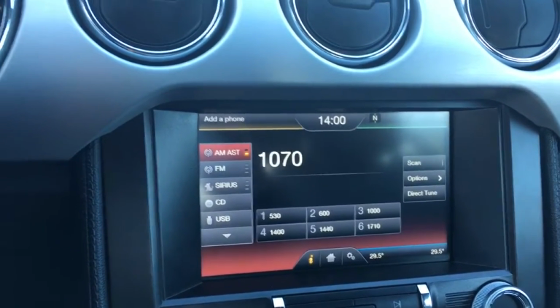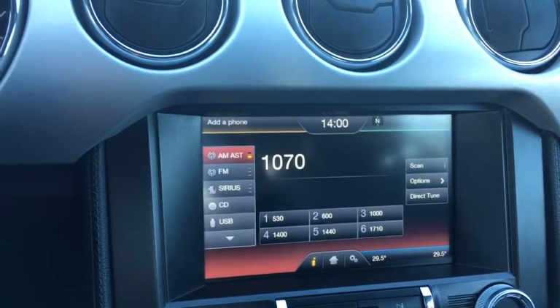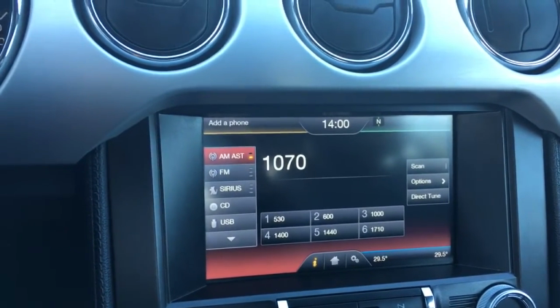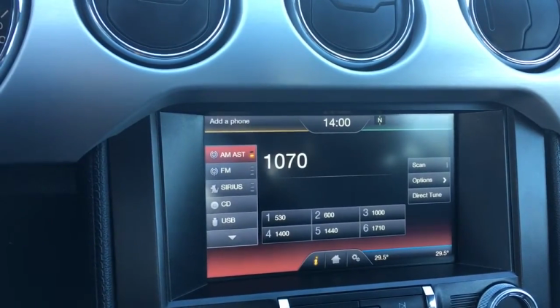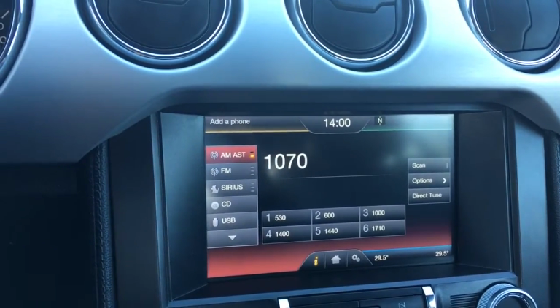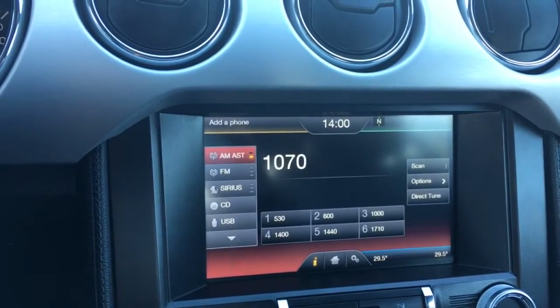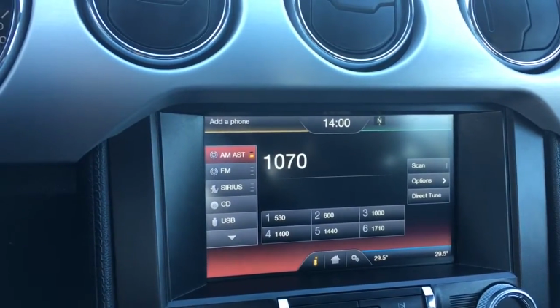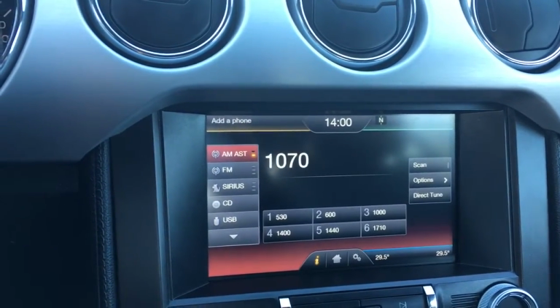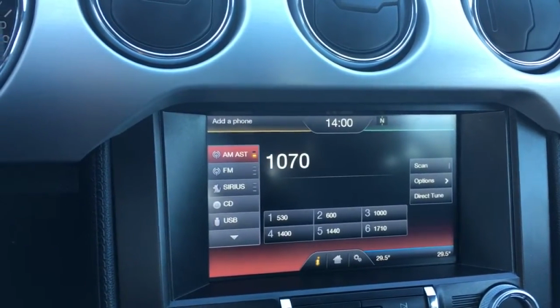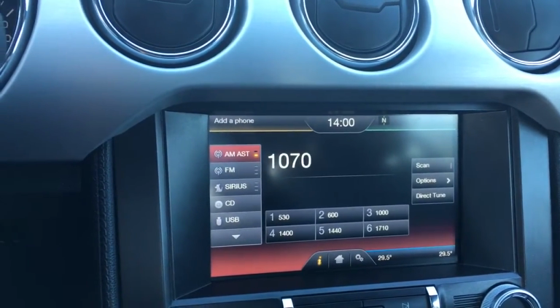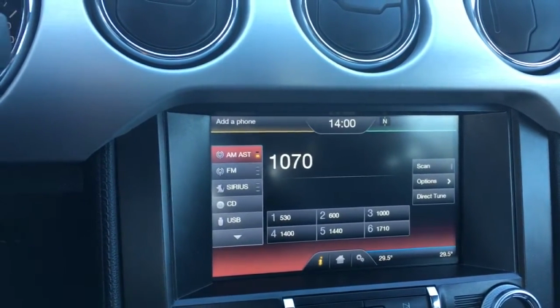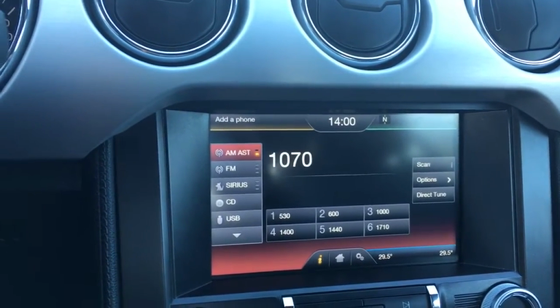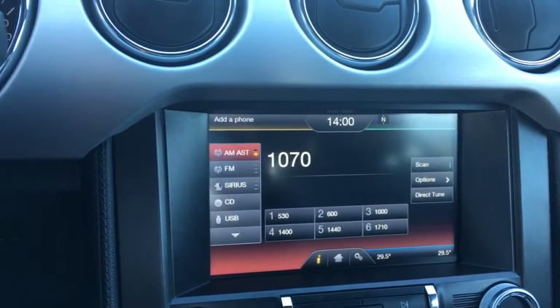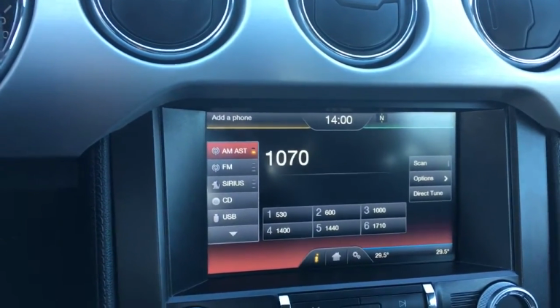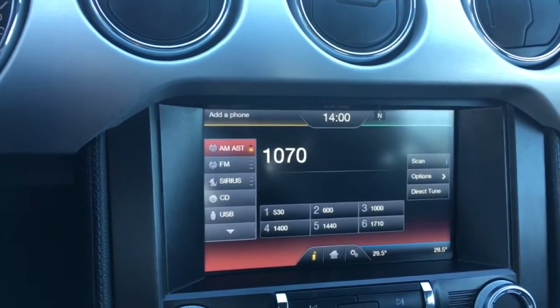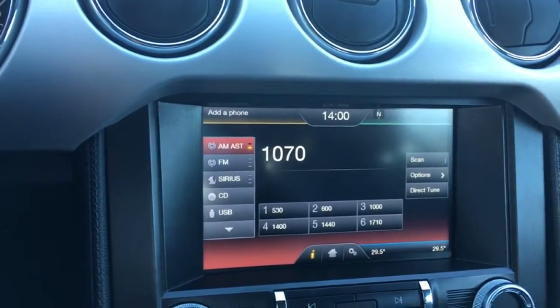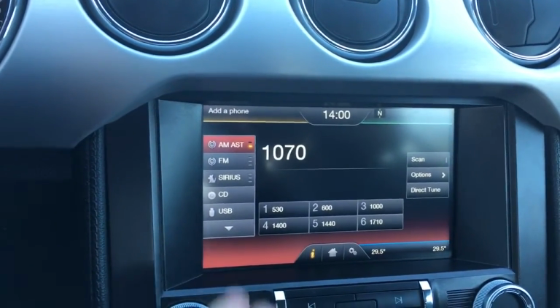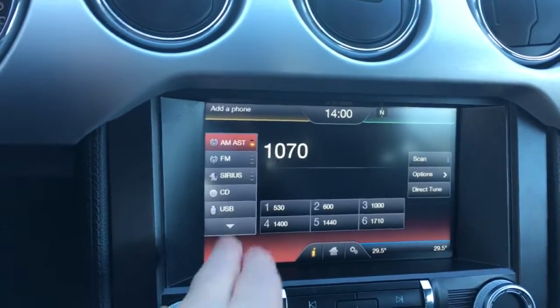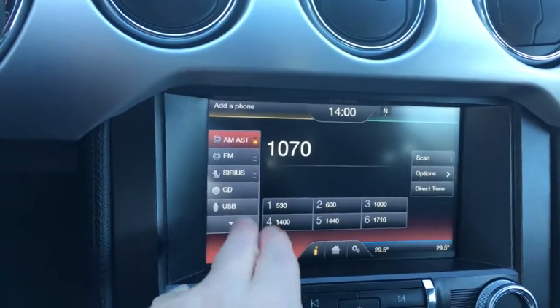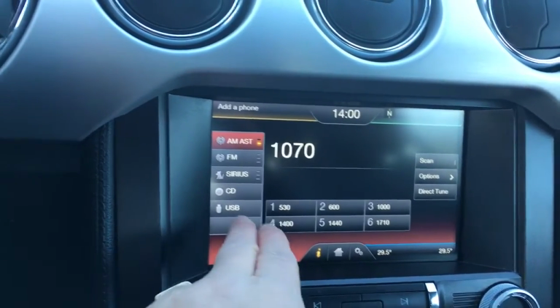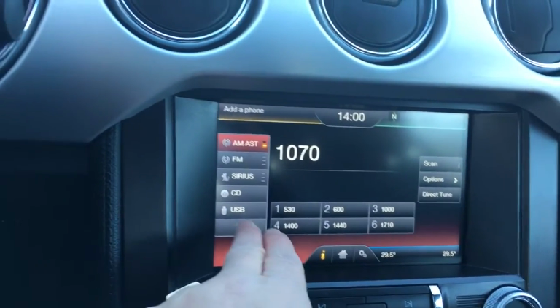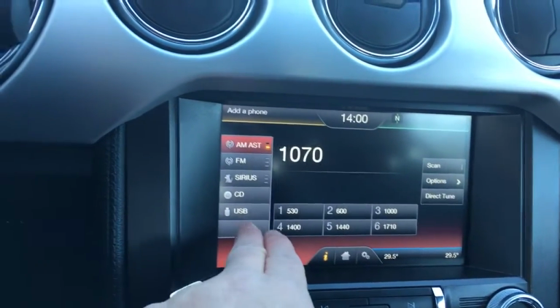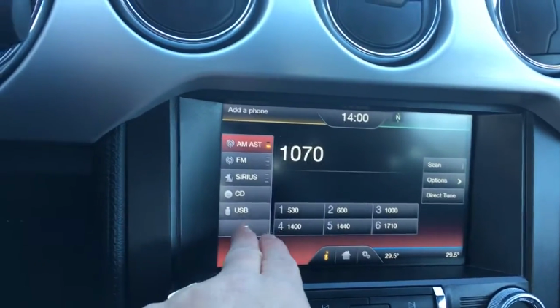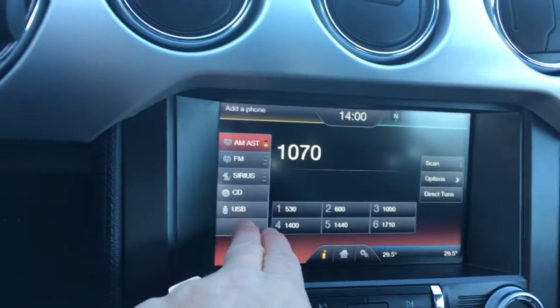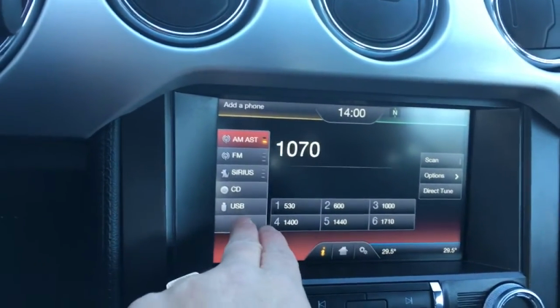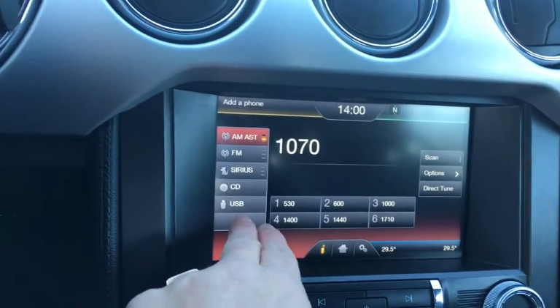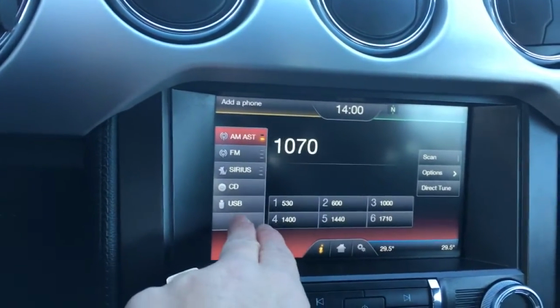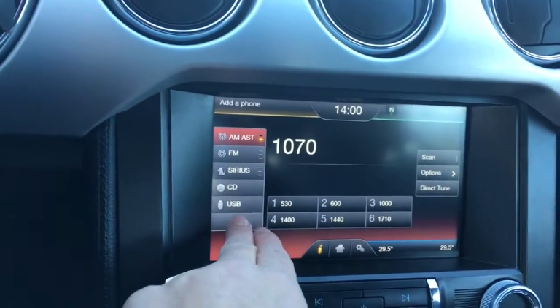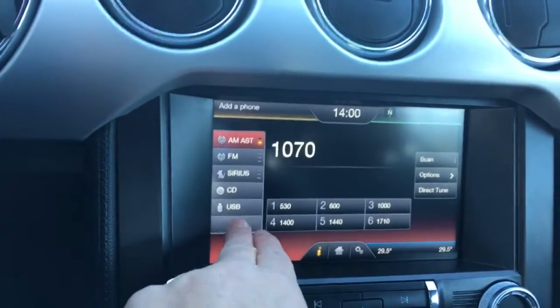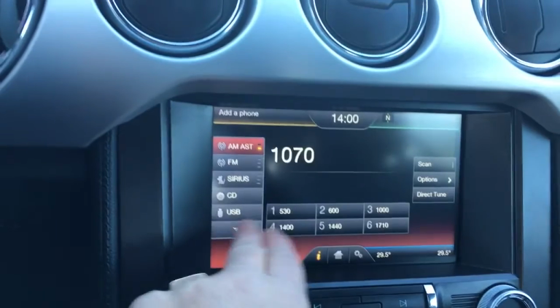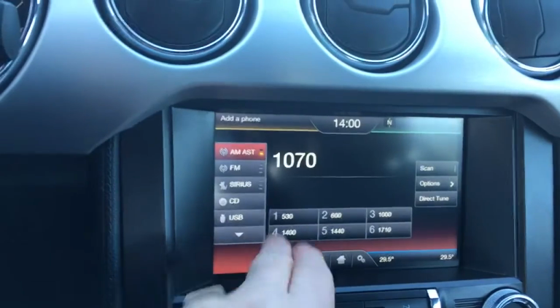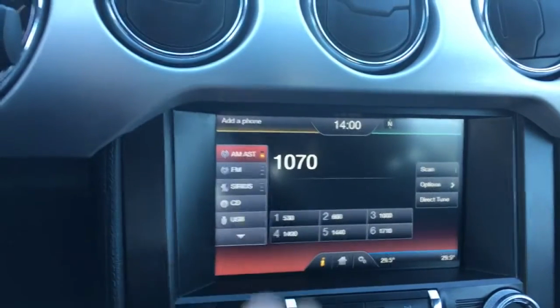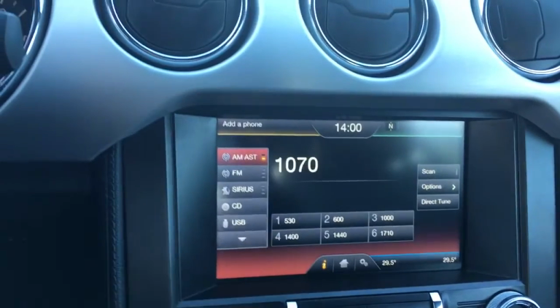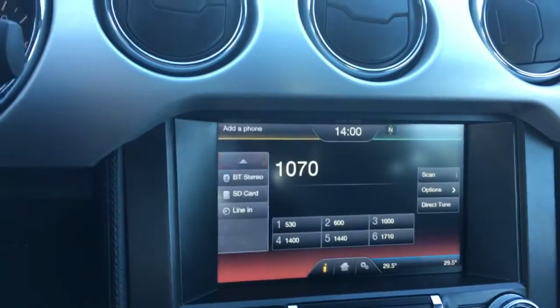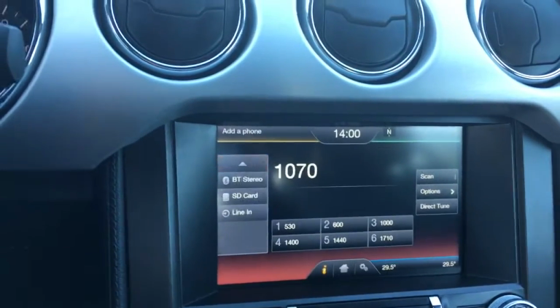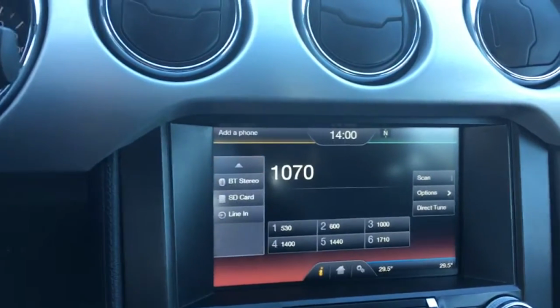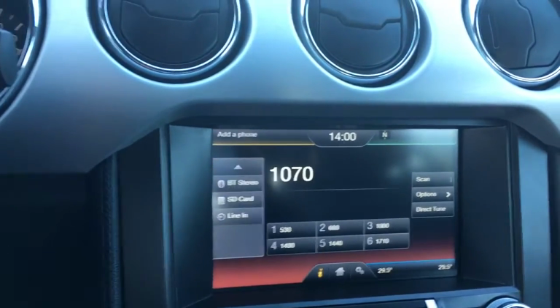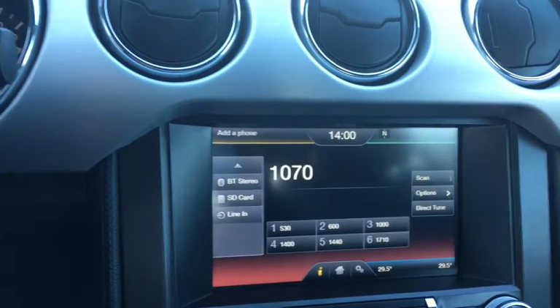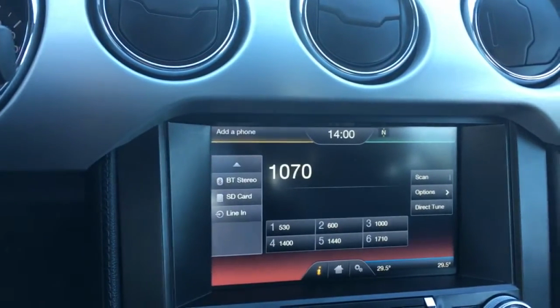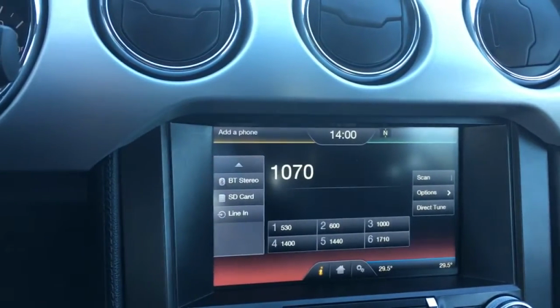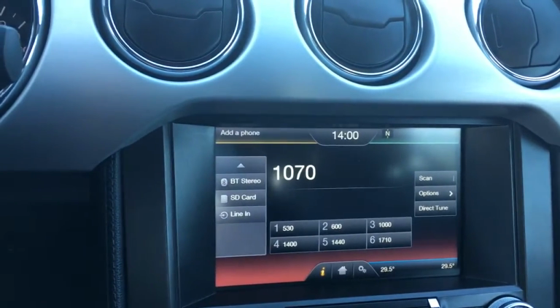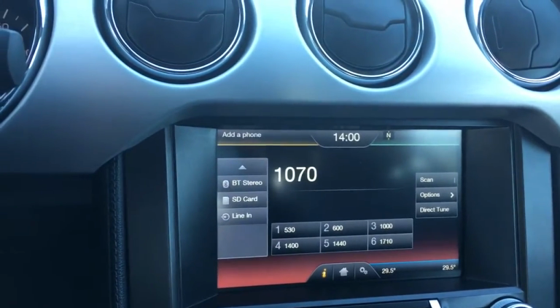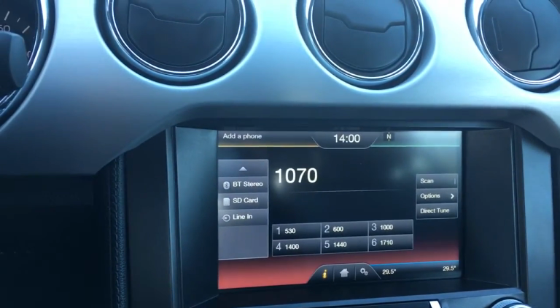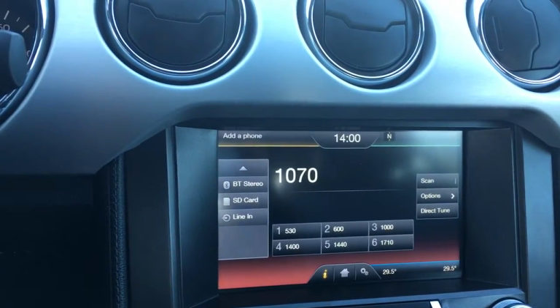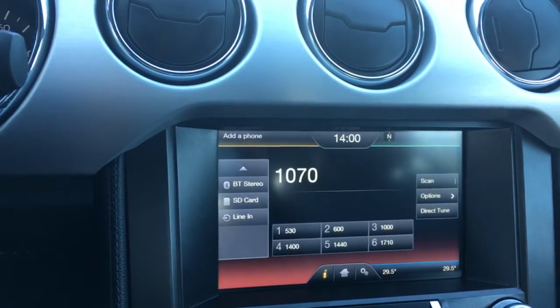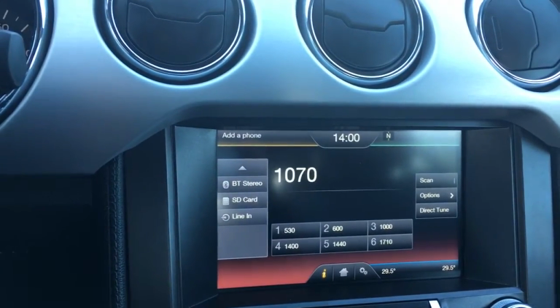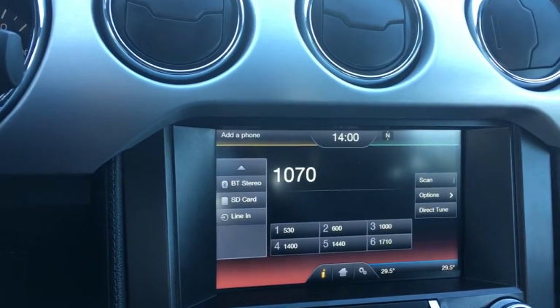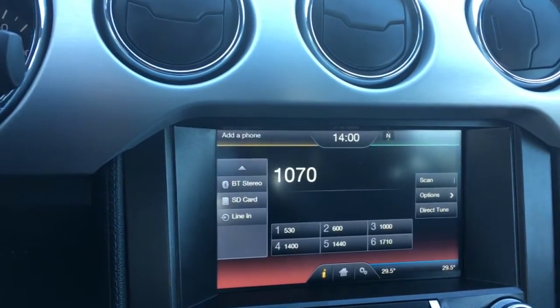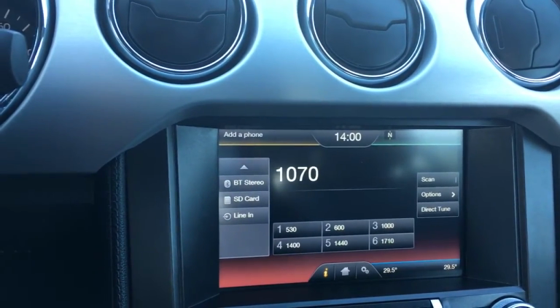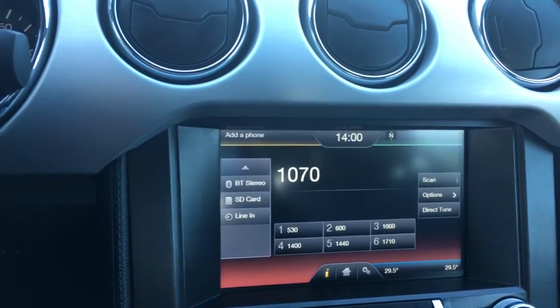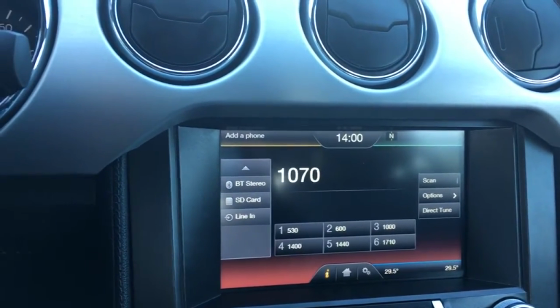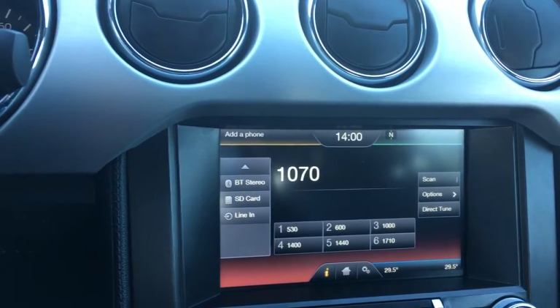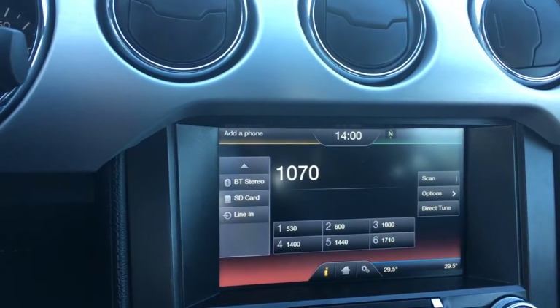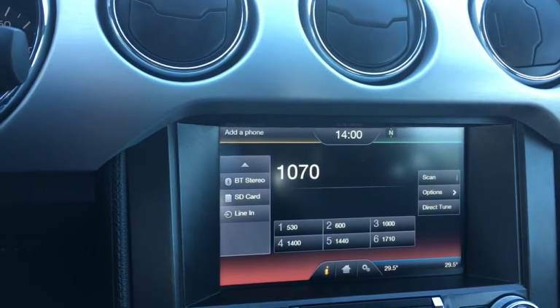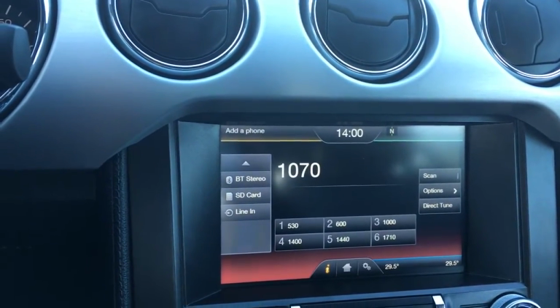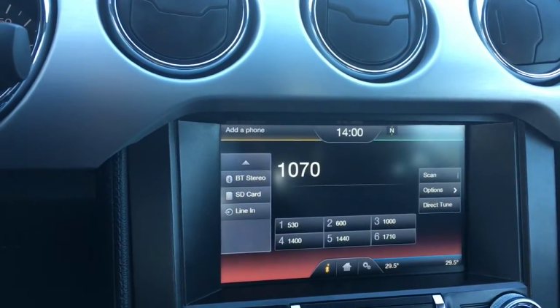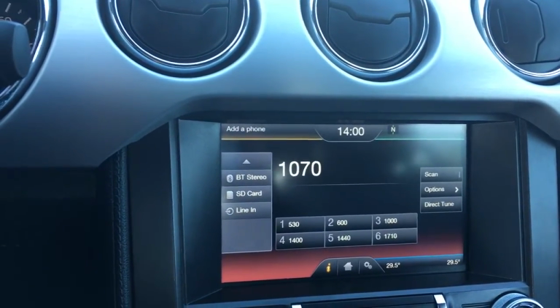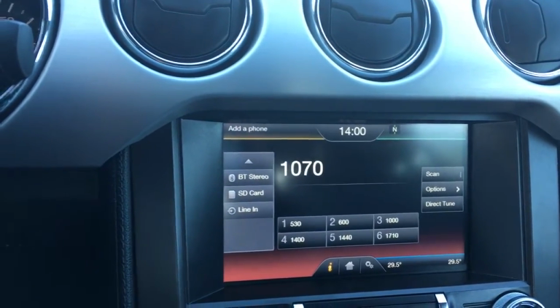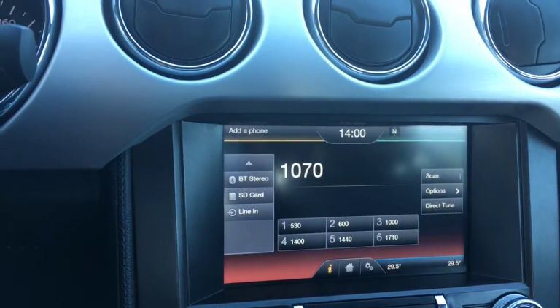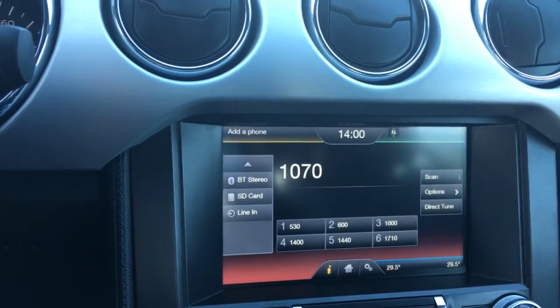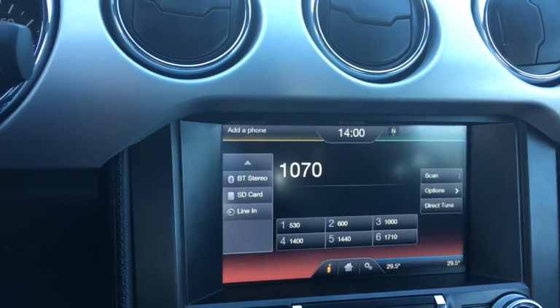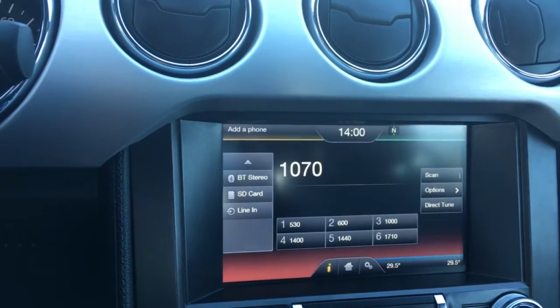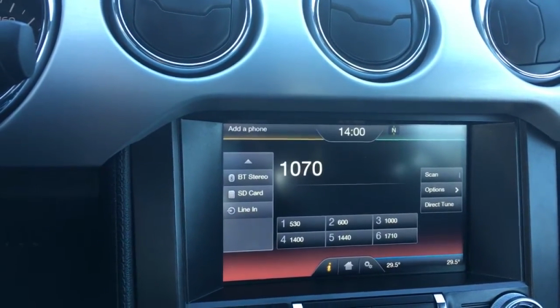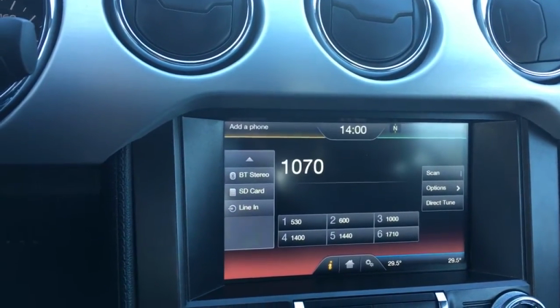Entertainment options include AM, FM, Sirius radio, CD, USB, and when you touch that again: Bluetooth stereo, SD, and line in.